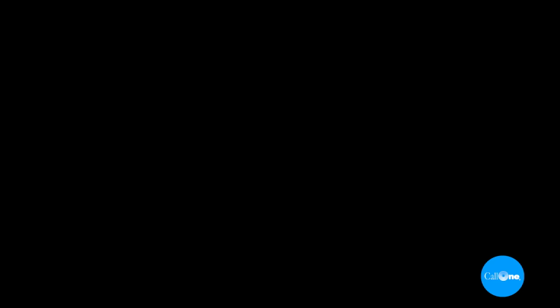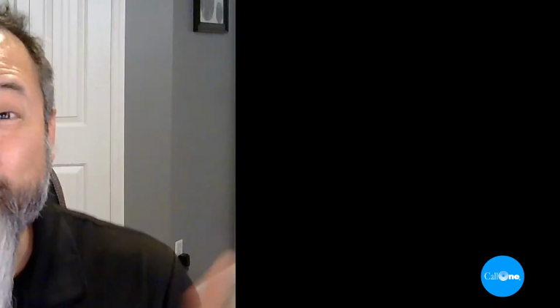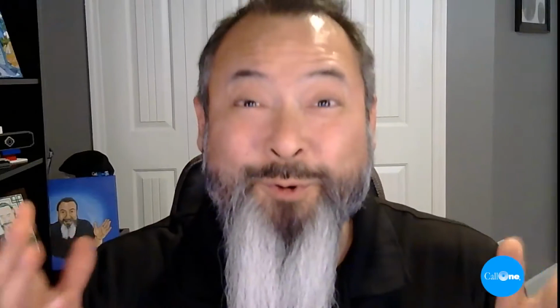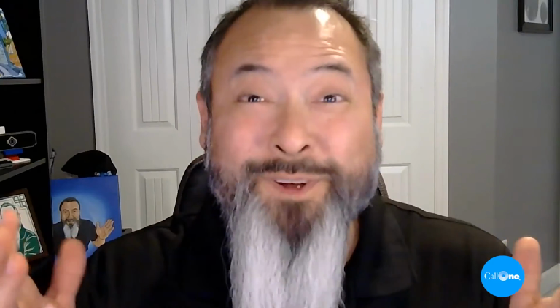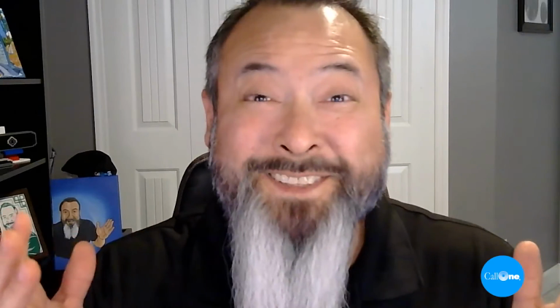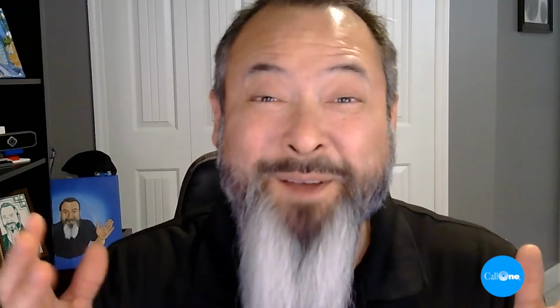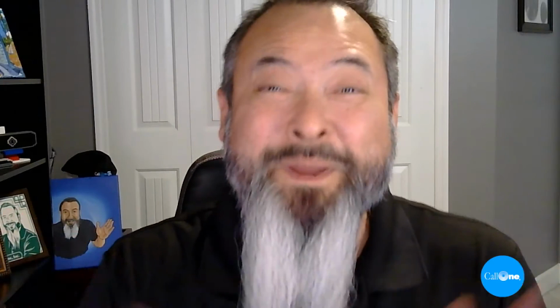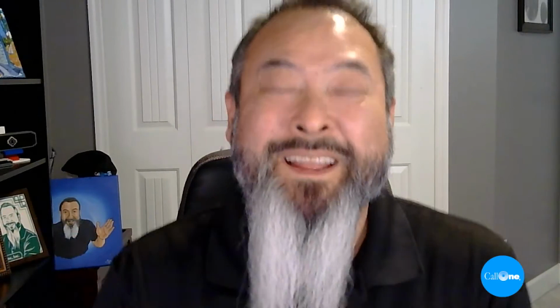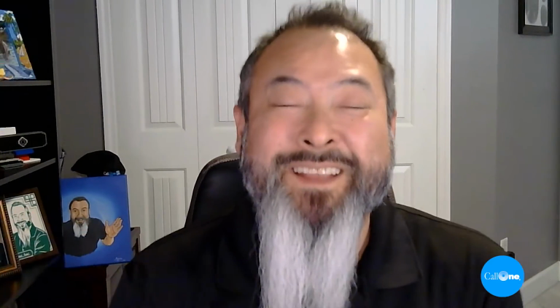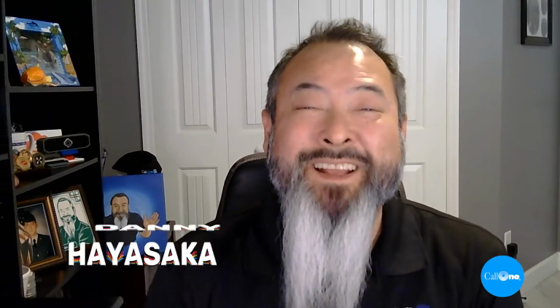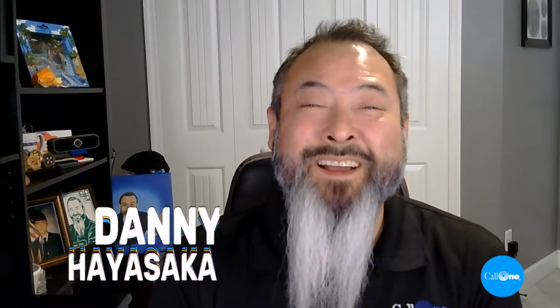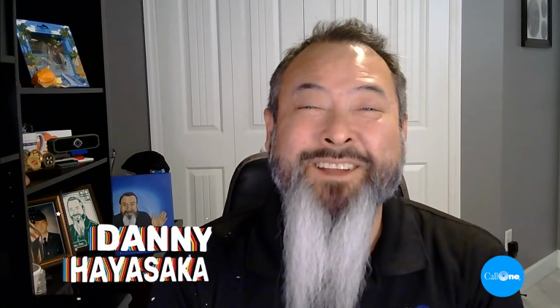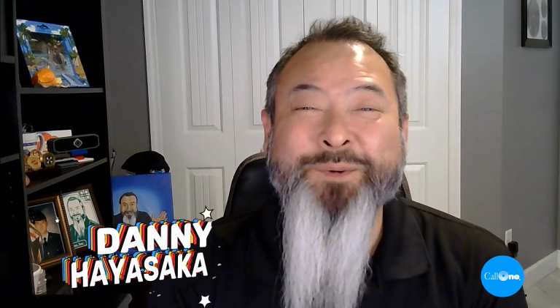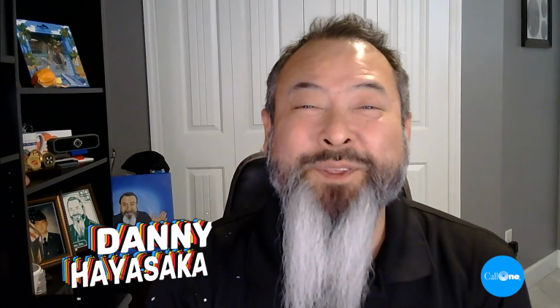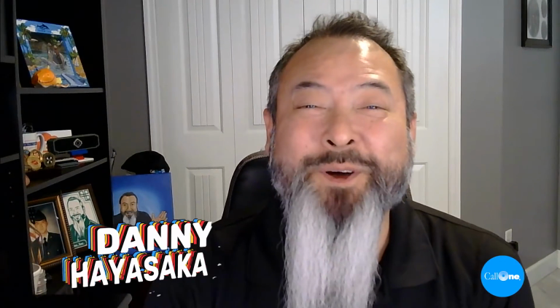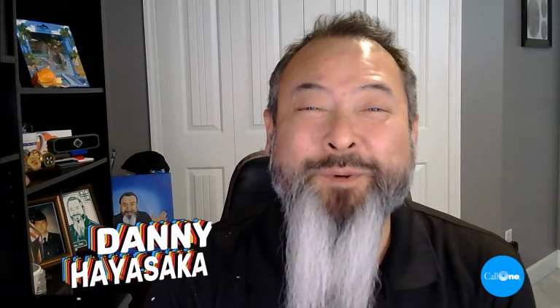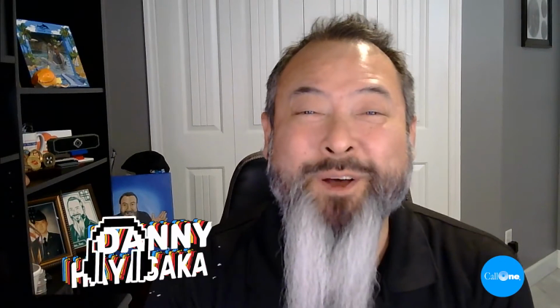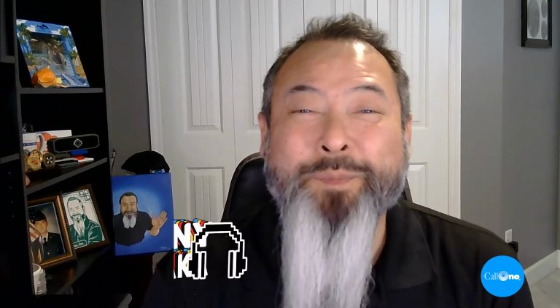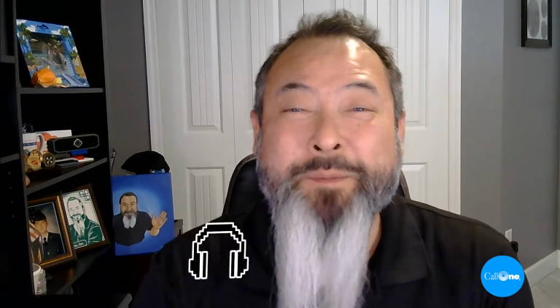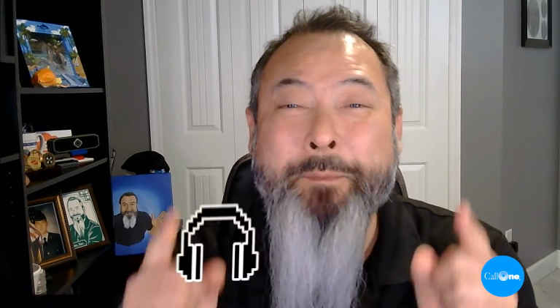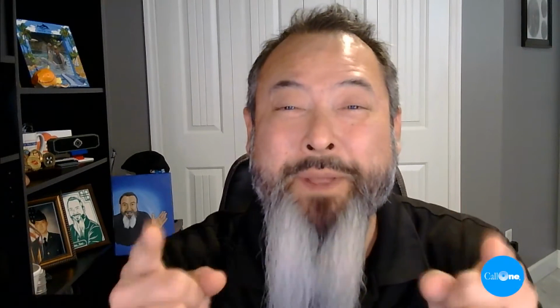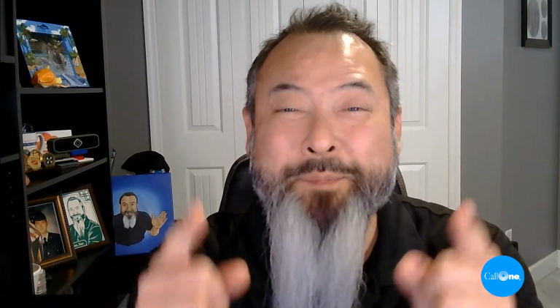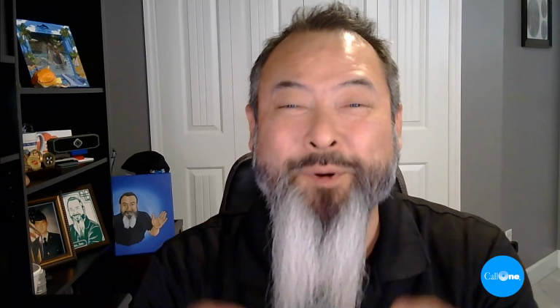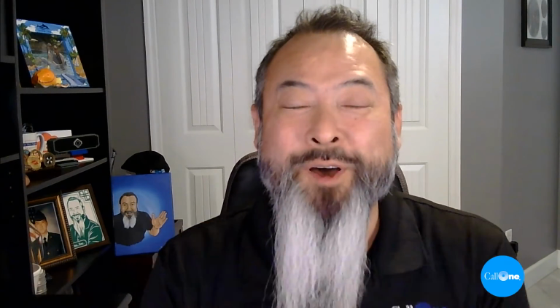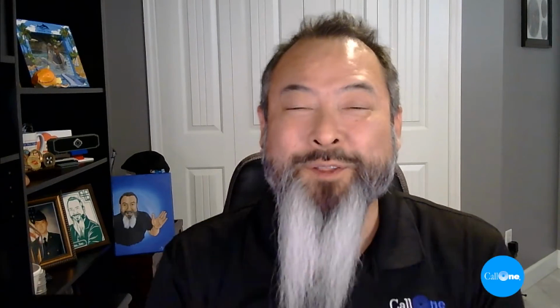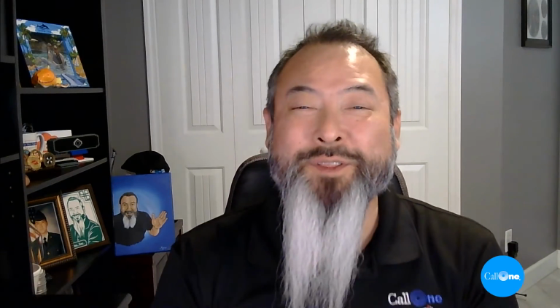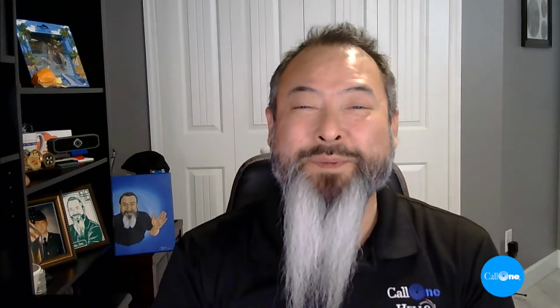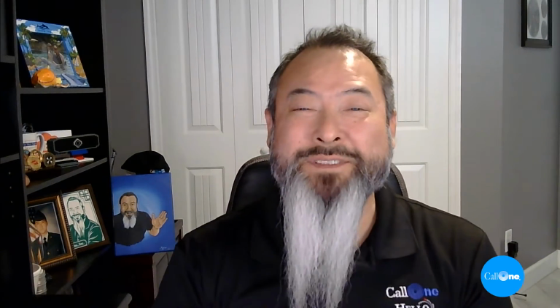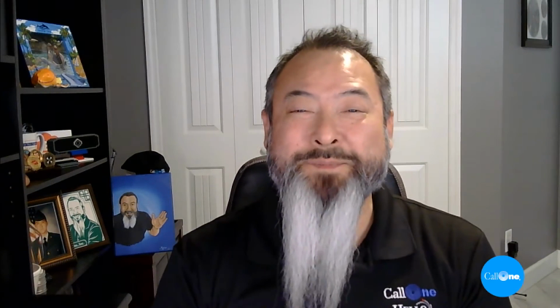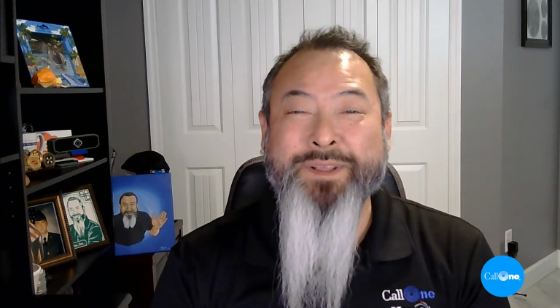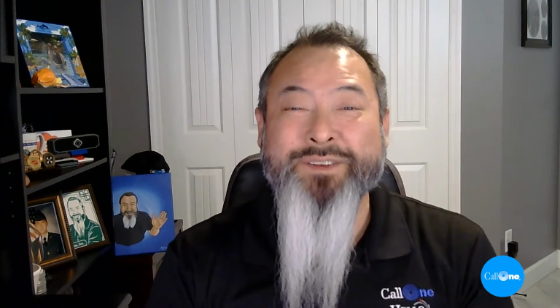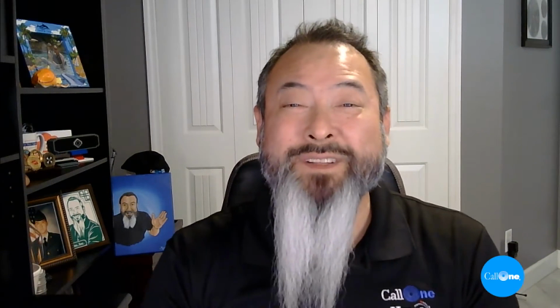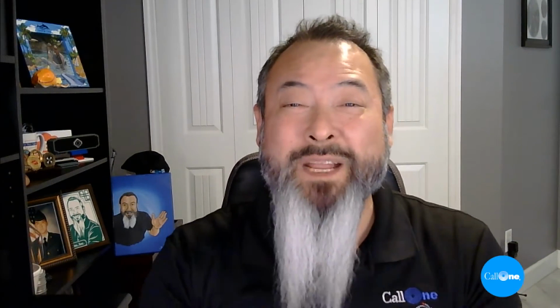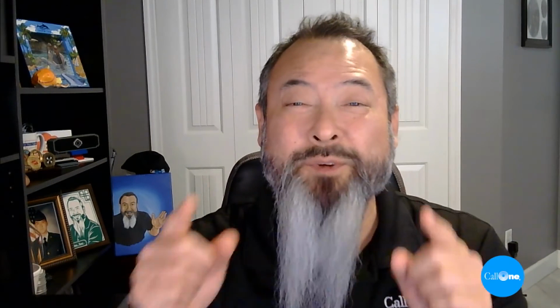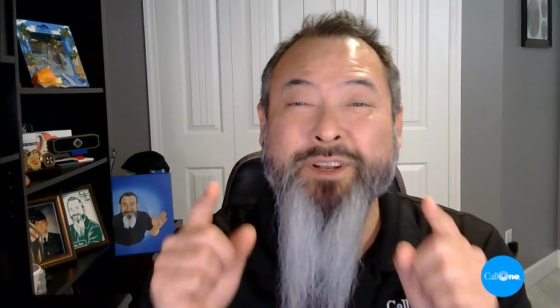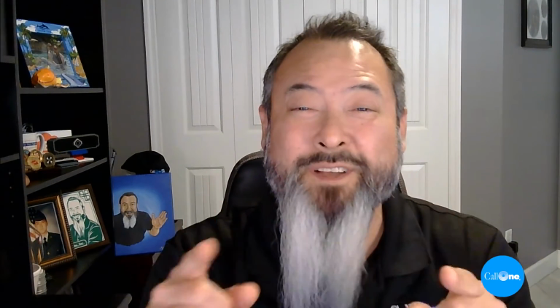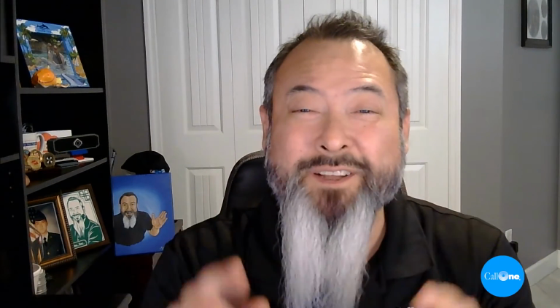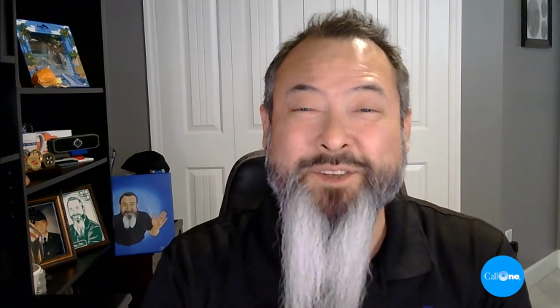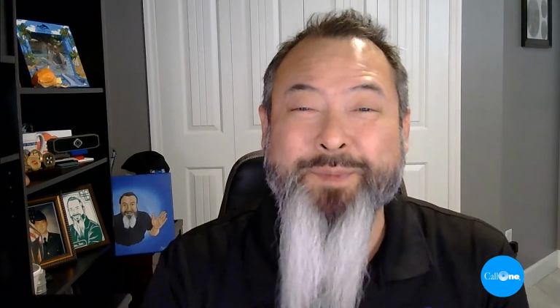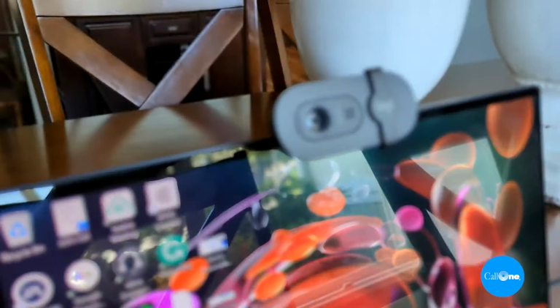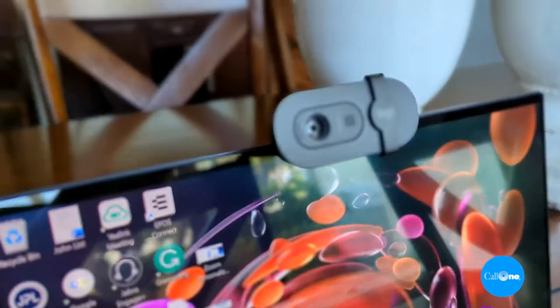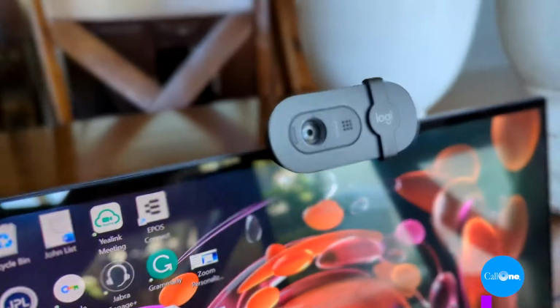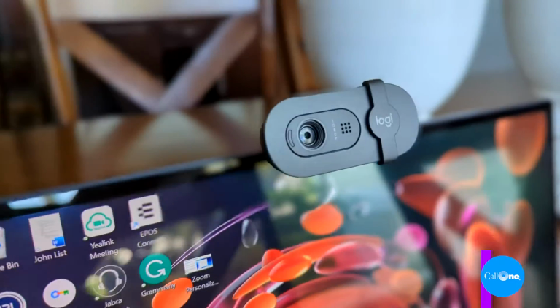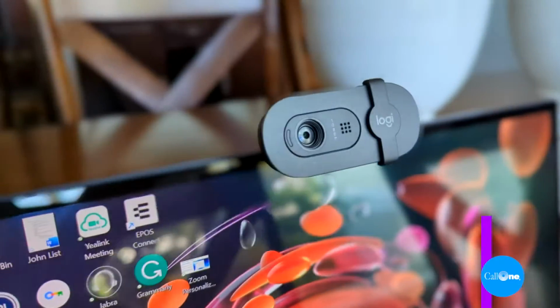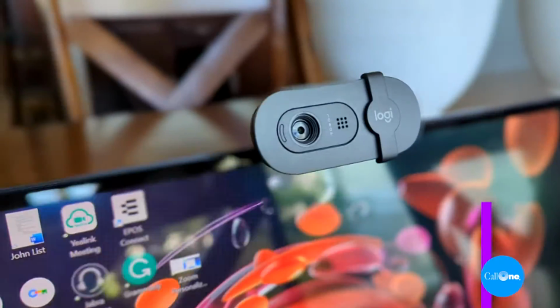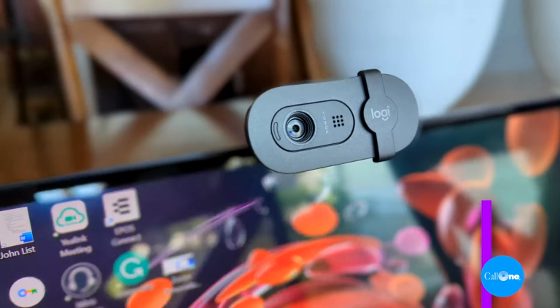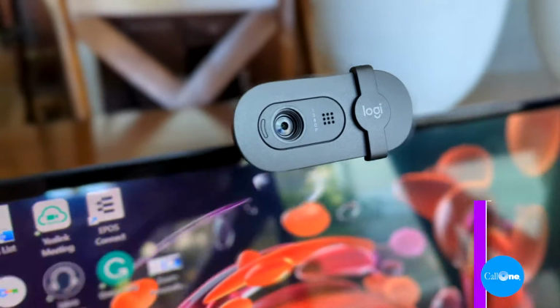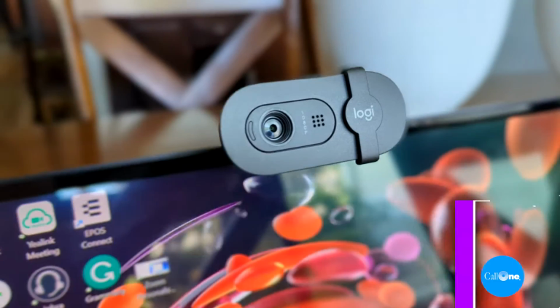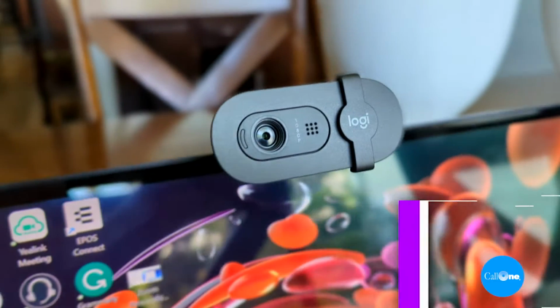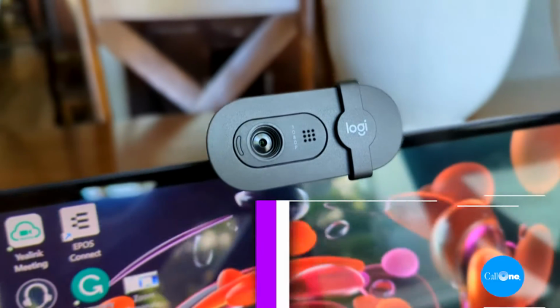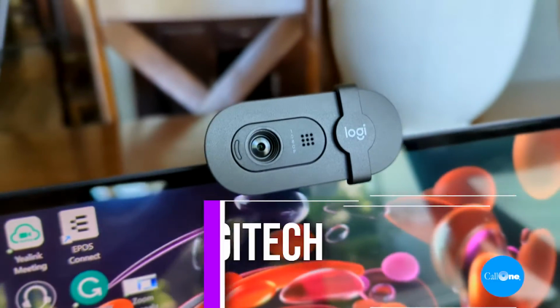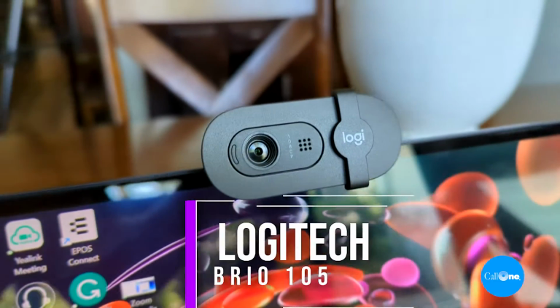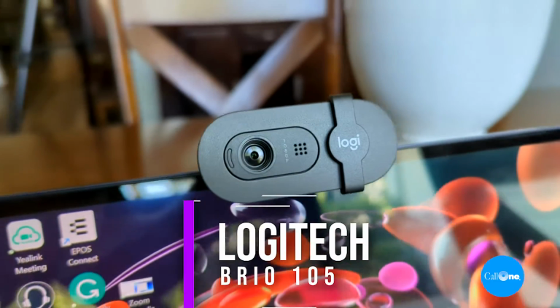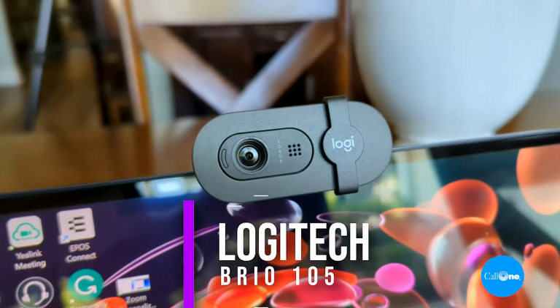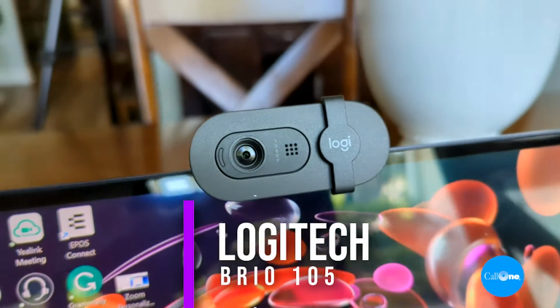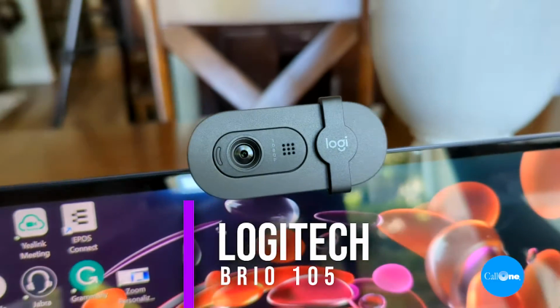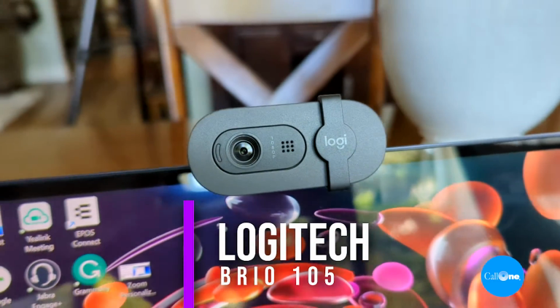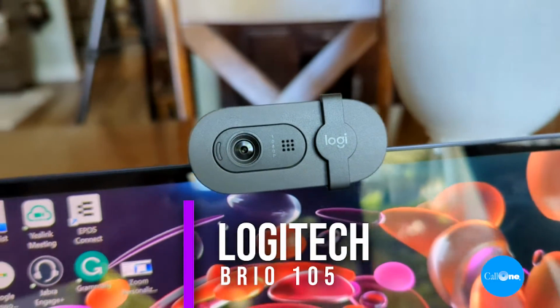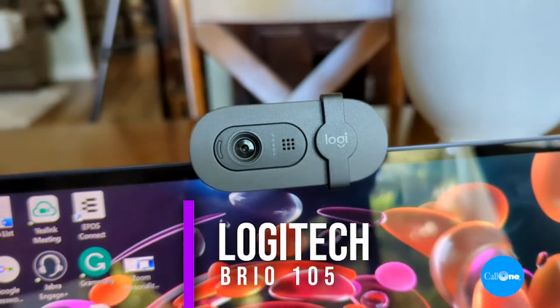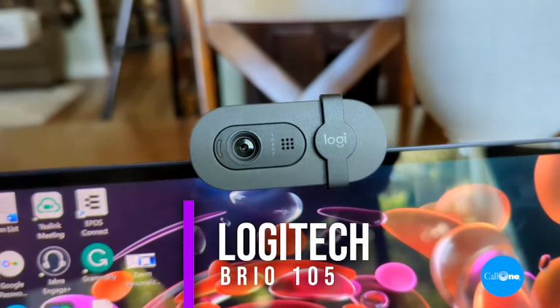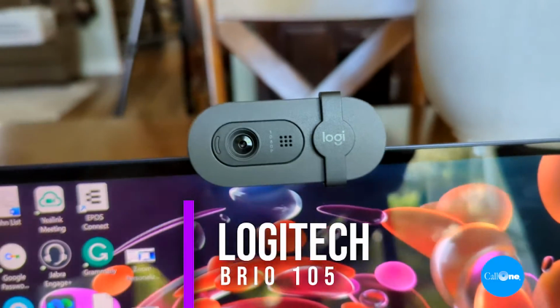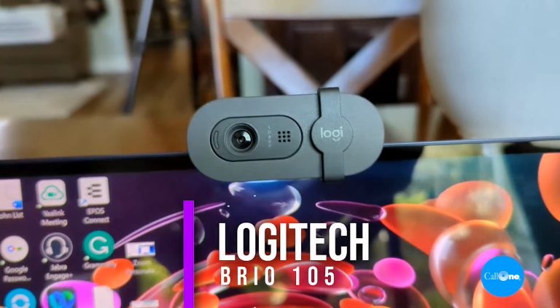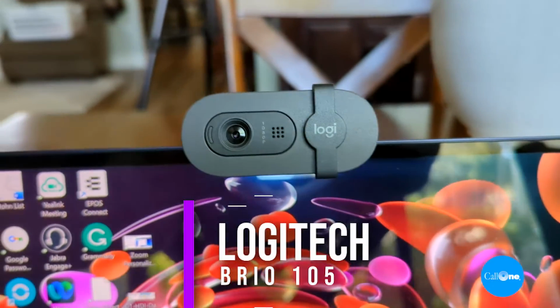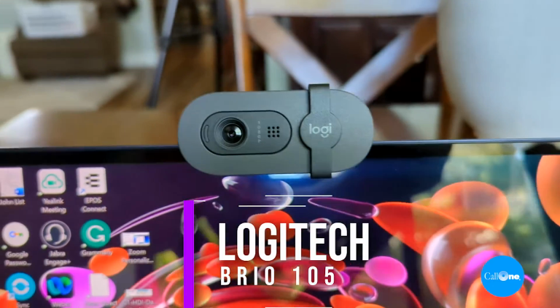What's up? Danny High Talk with Colin, helping people do their business better. Today we're going to talk to you about the Logitech Brio 105. Stay tuned.